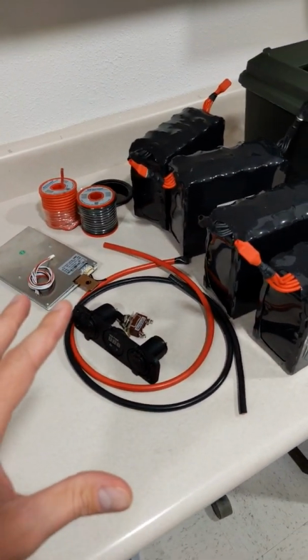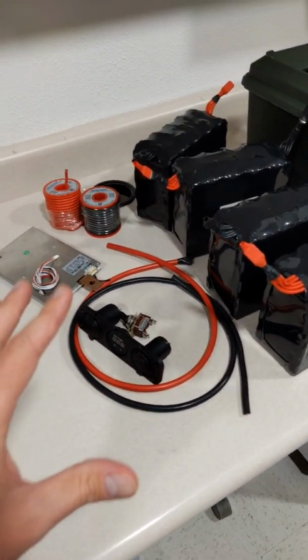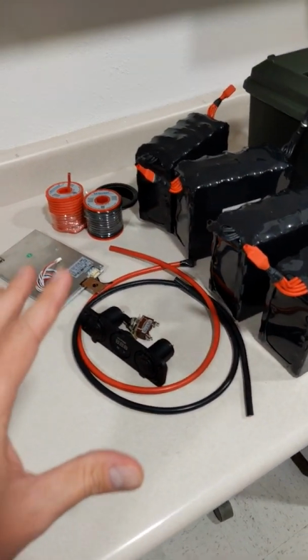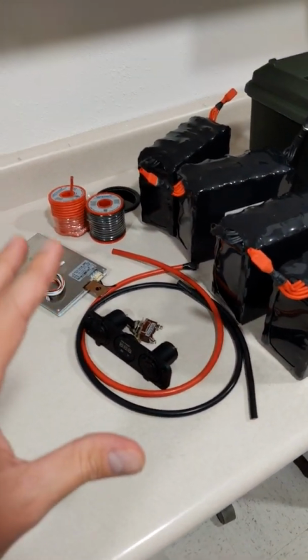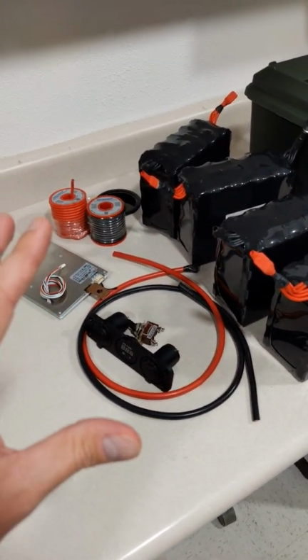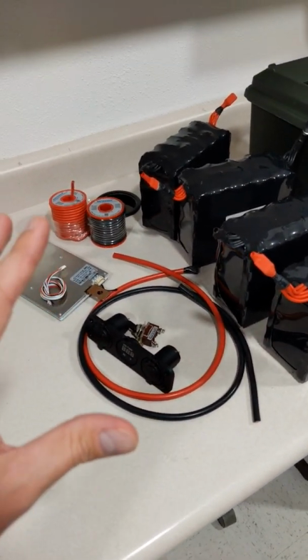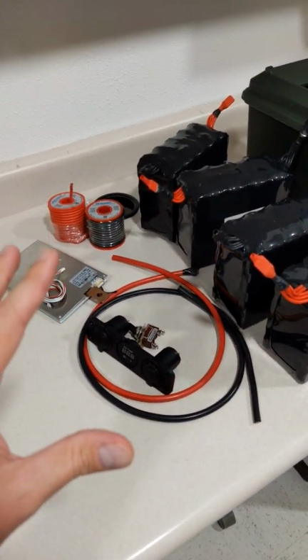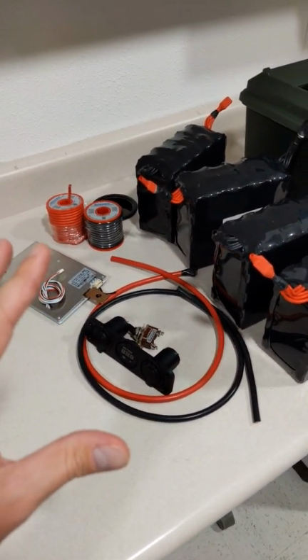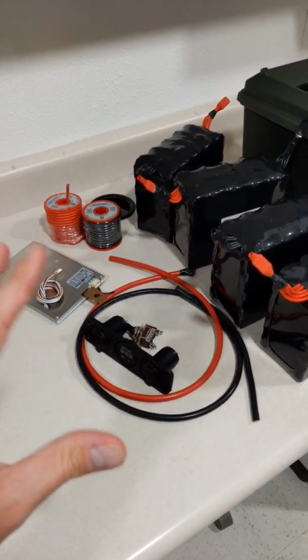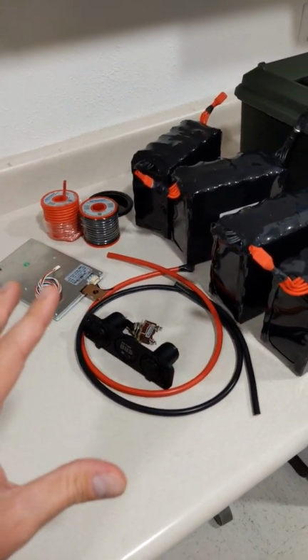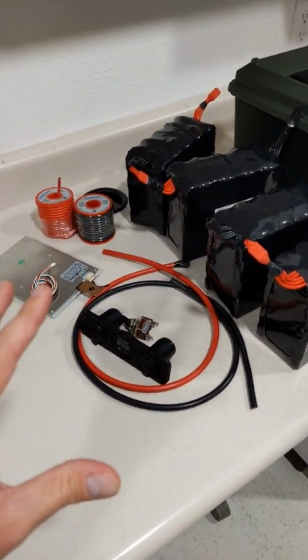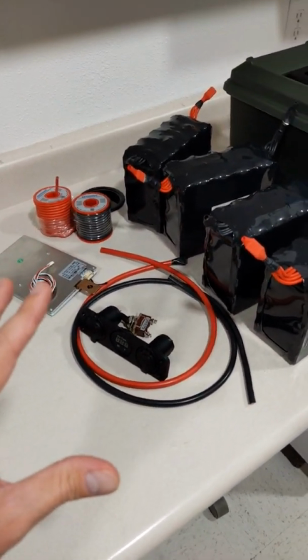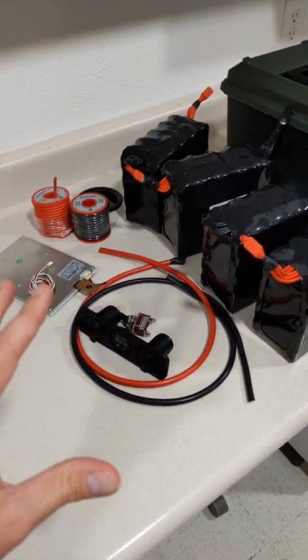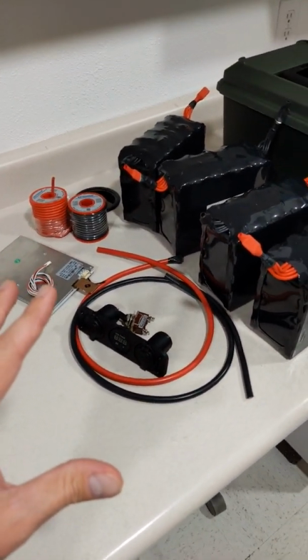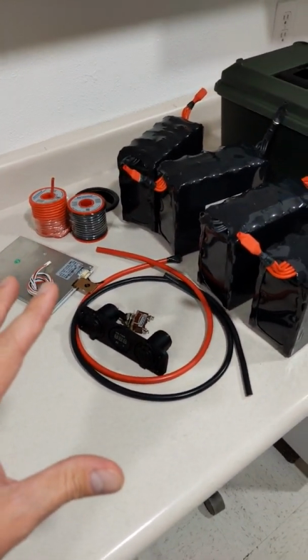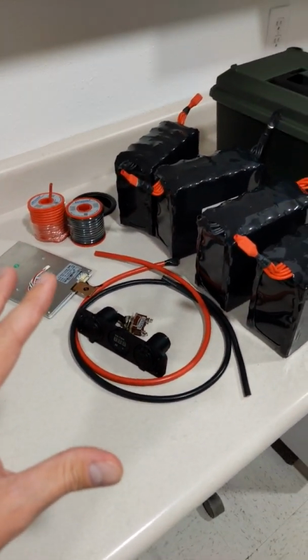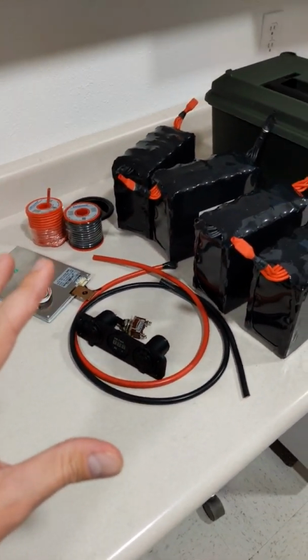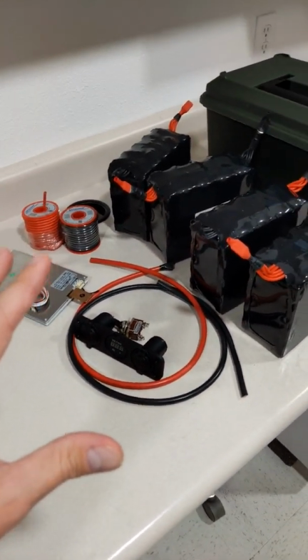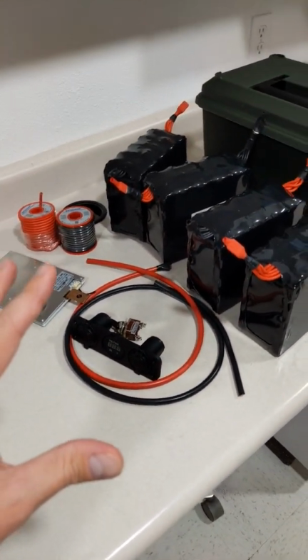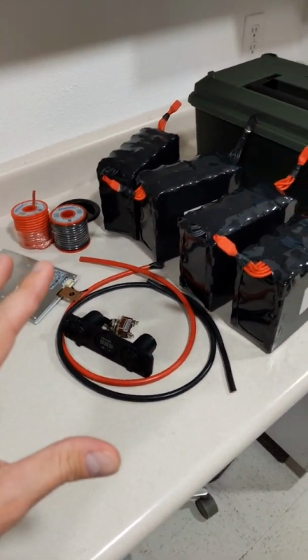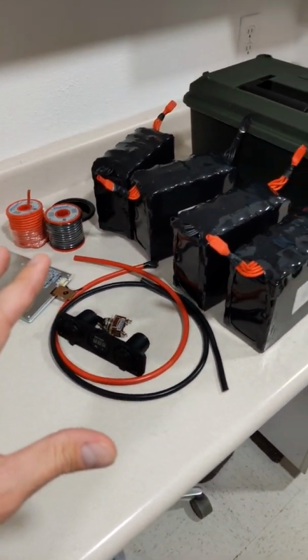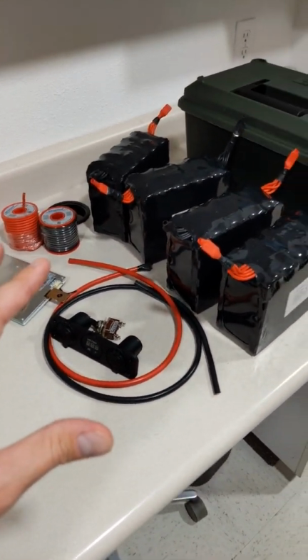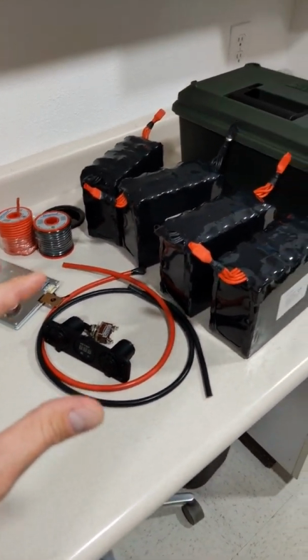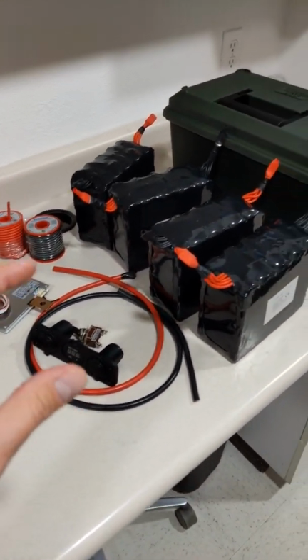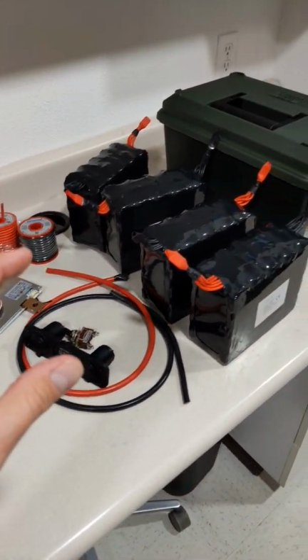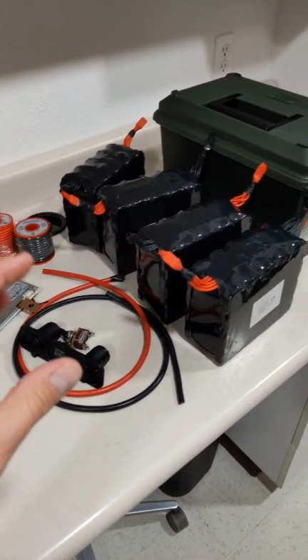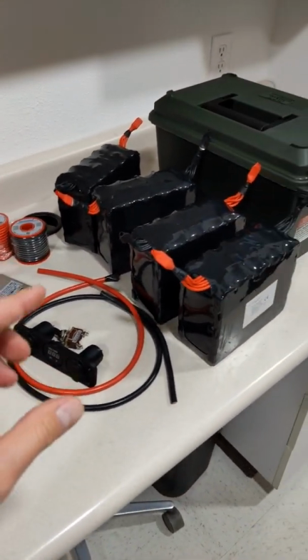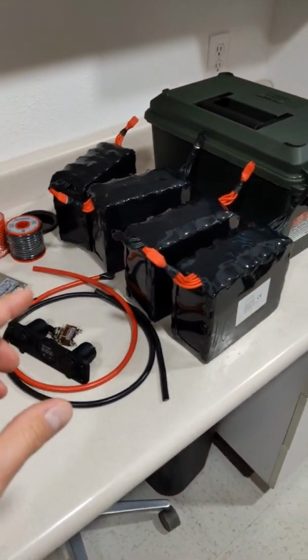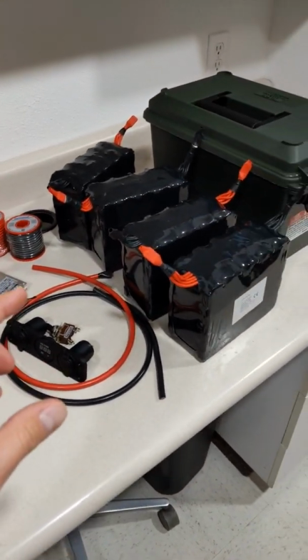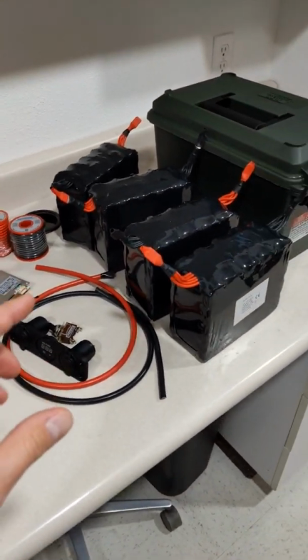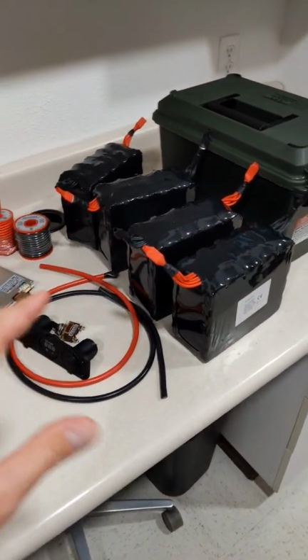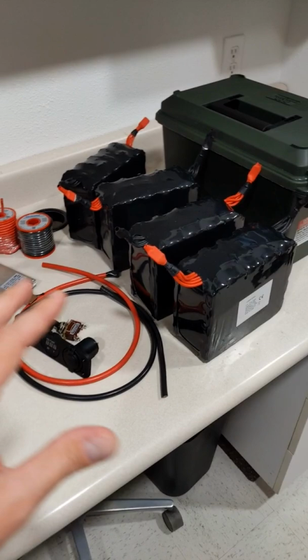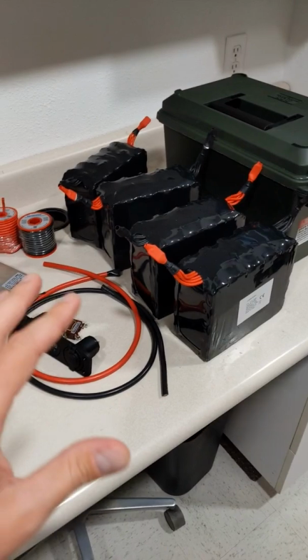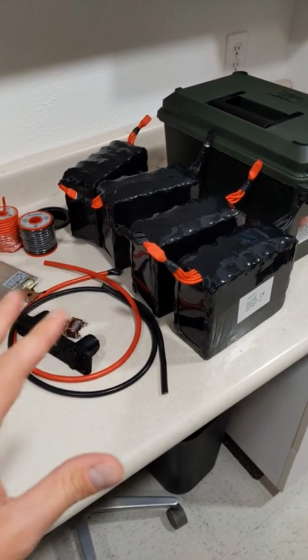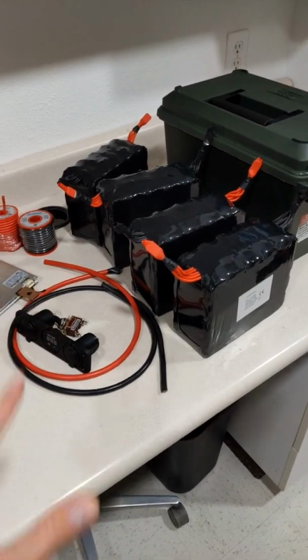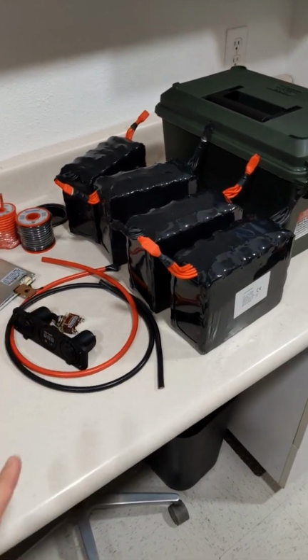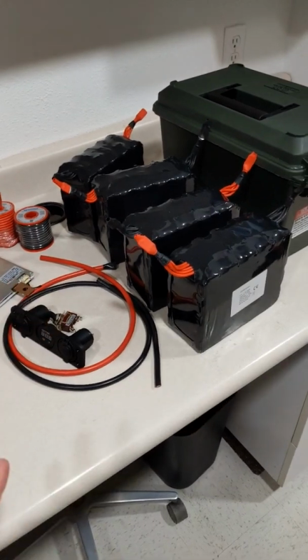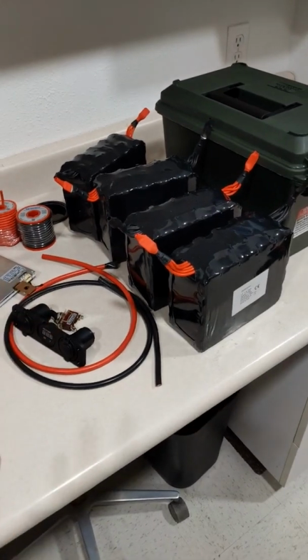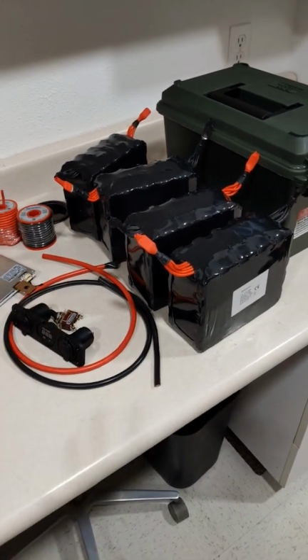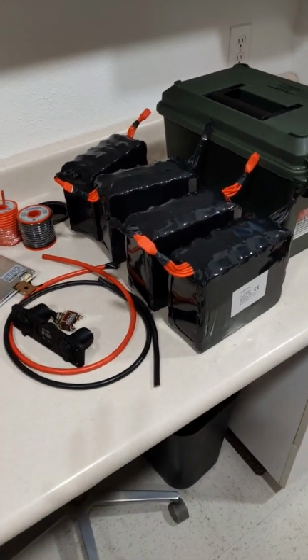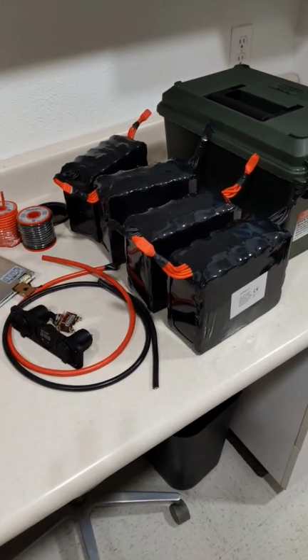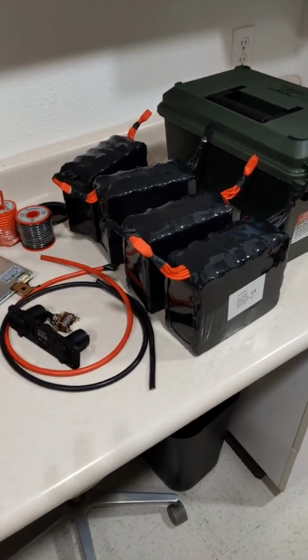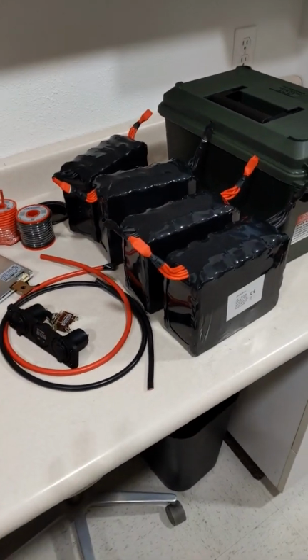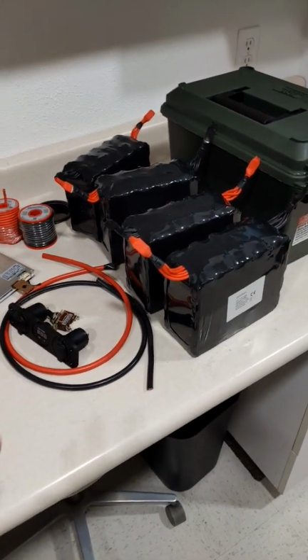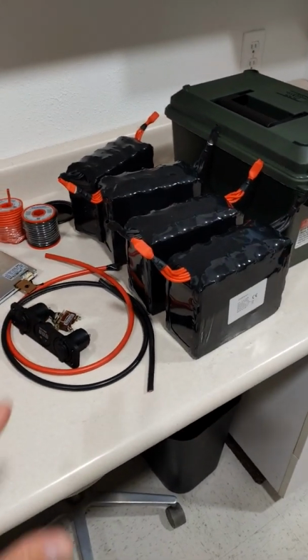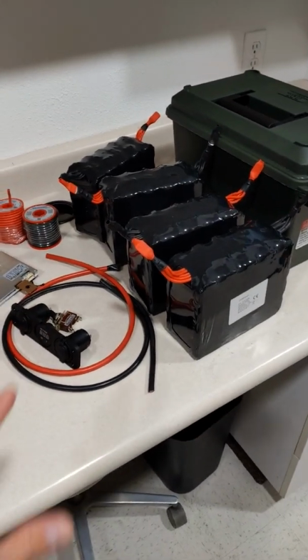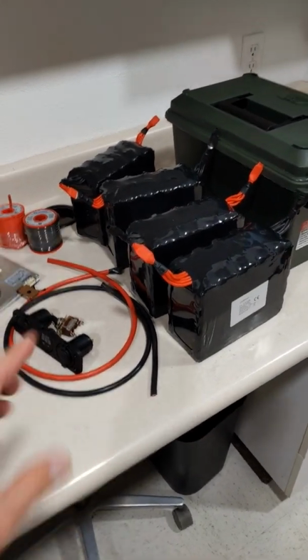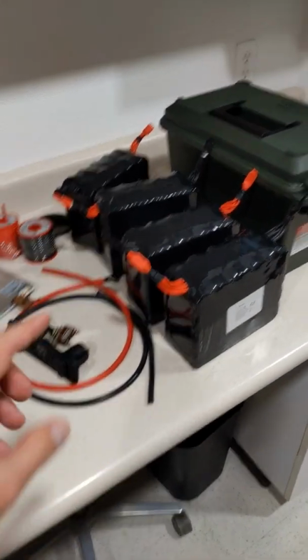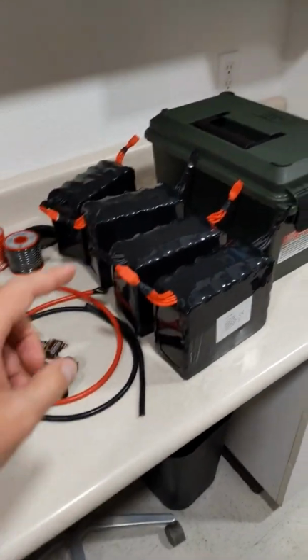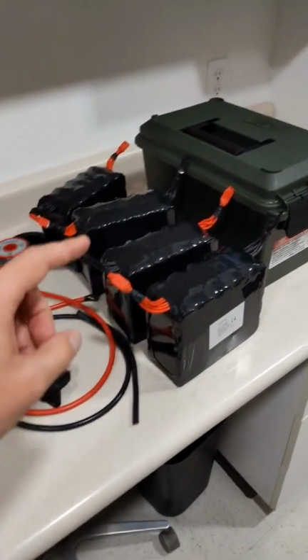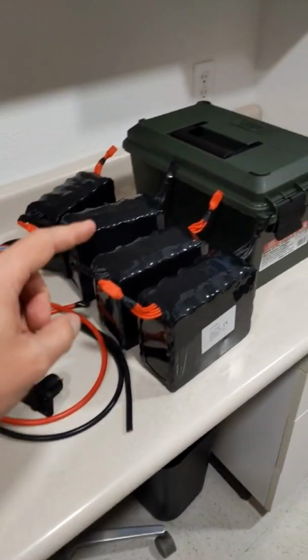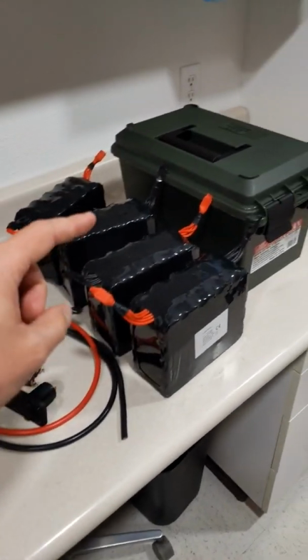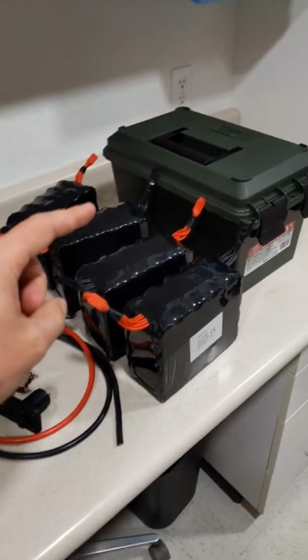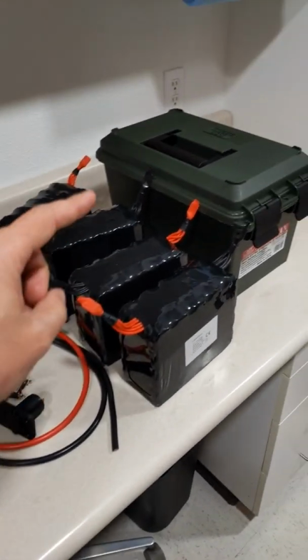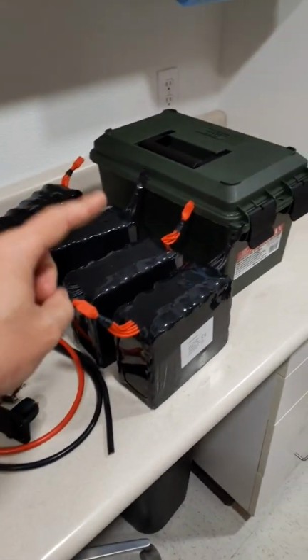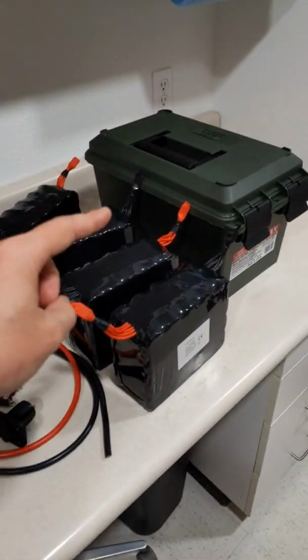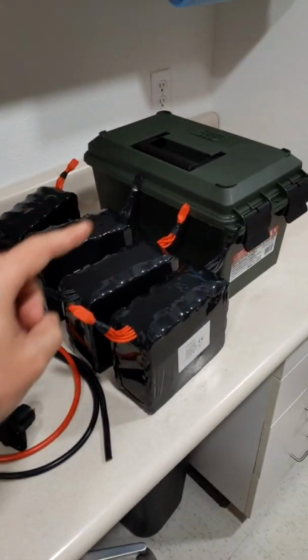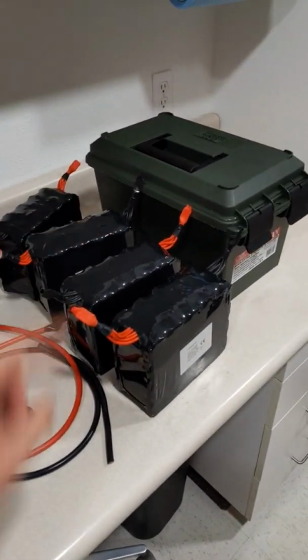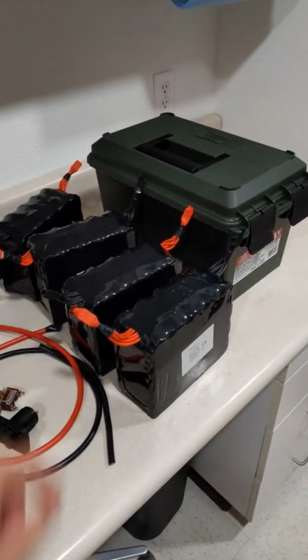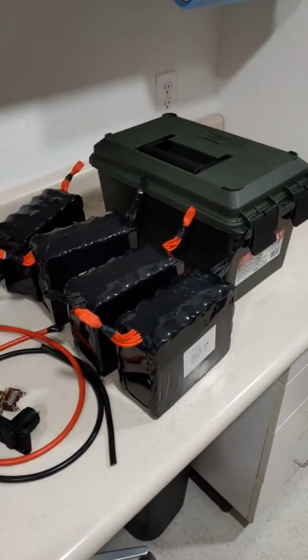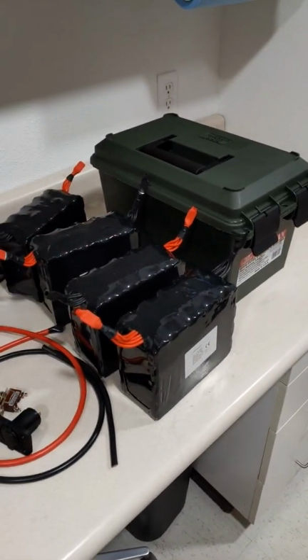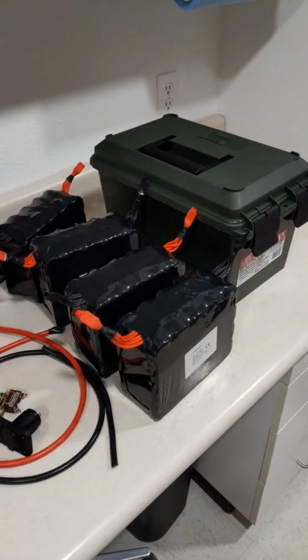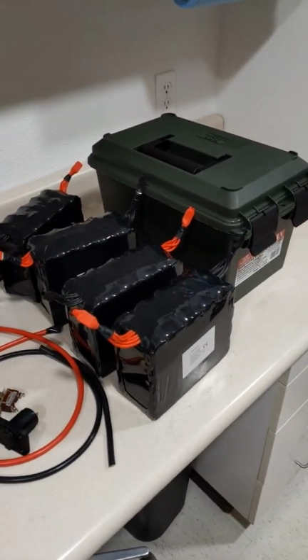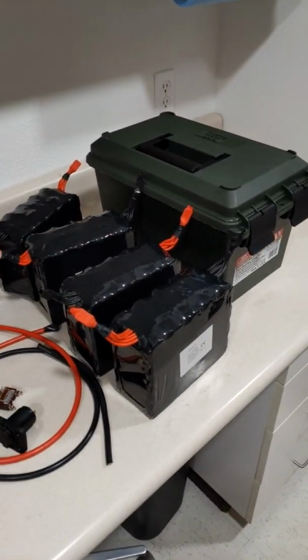Now, I'm going to have a video coming out on this soon. Just wanted to show you that this stuff arrived. Let's go ahead and see how it fits inside this case.